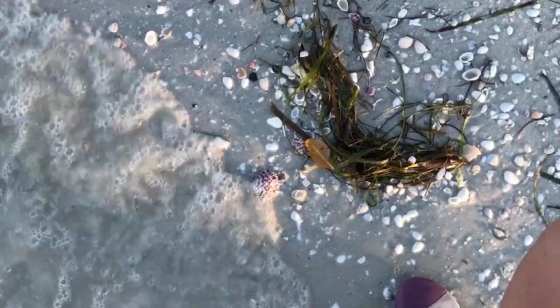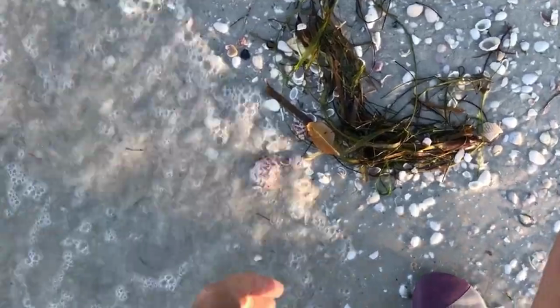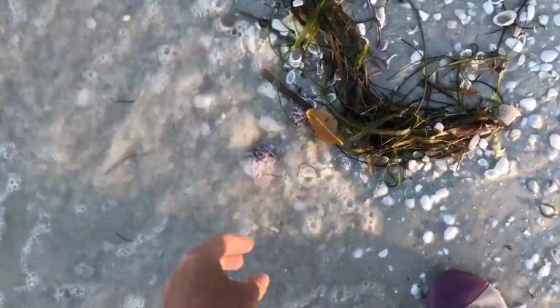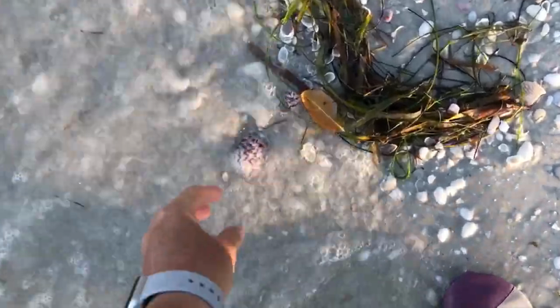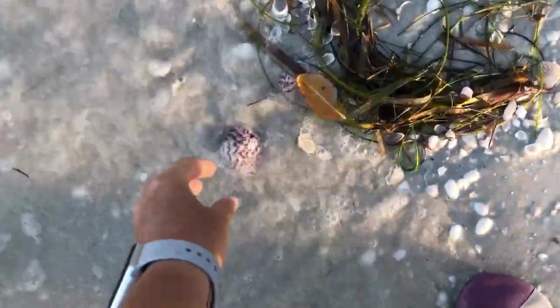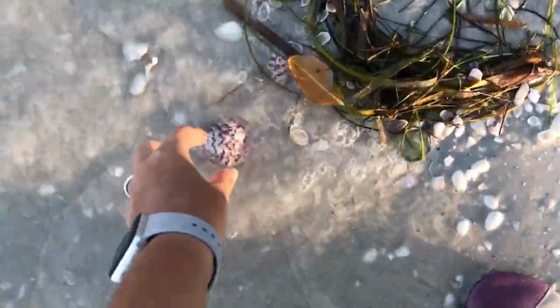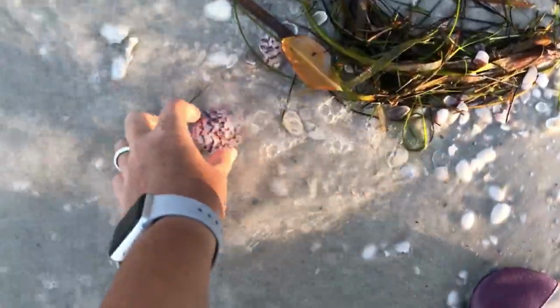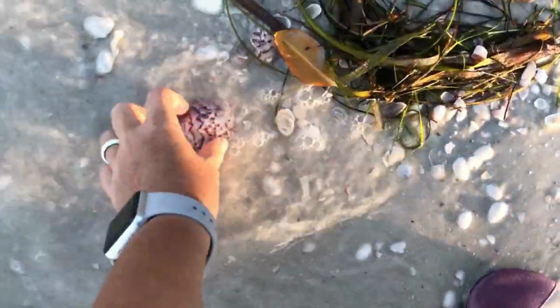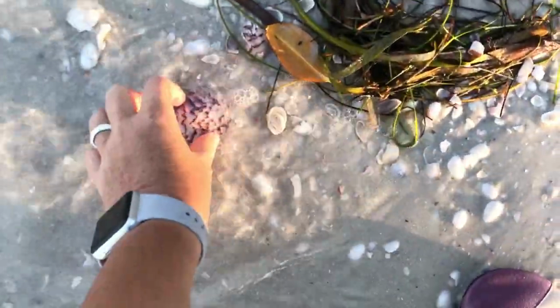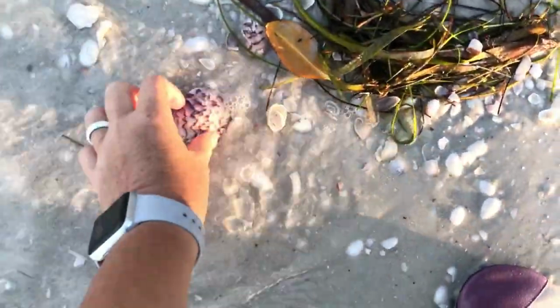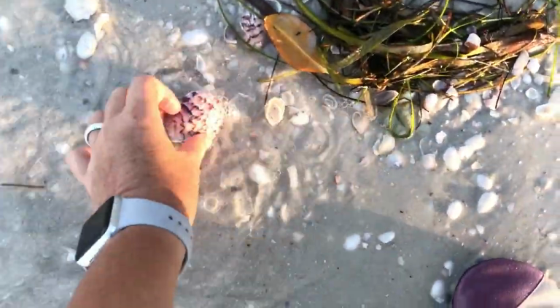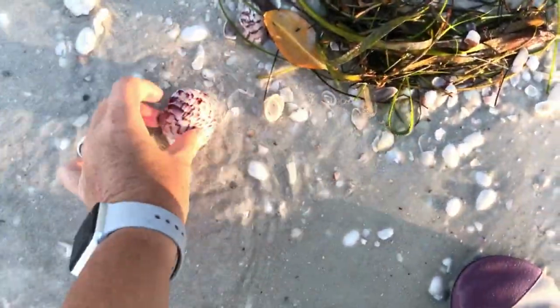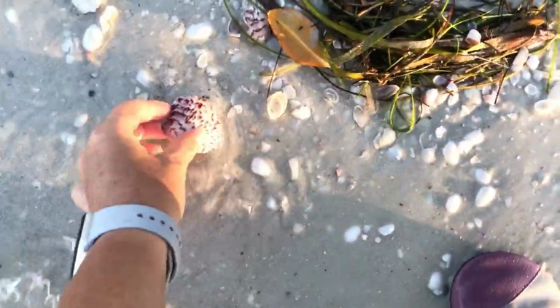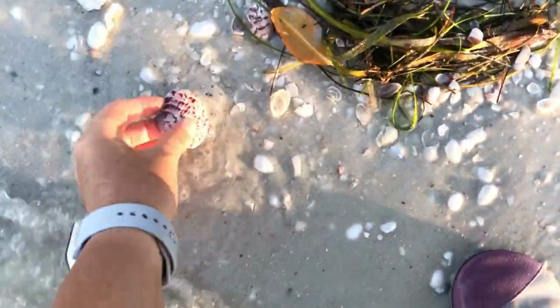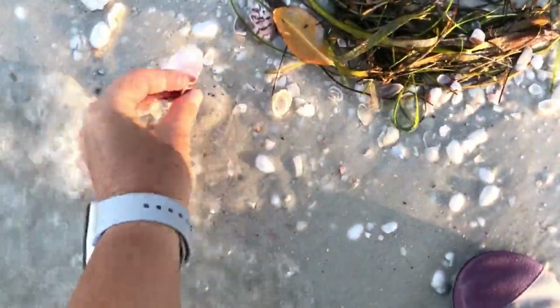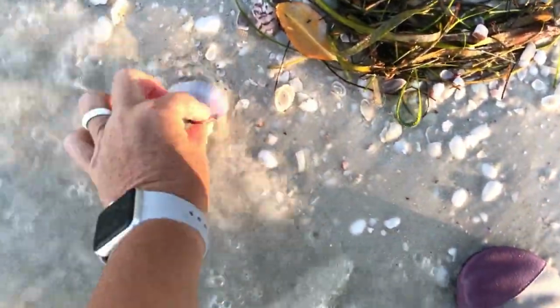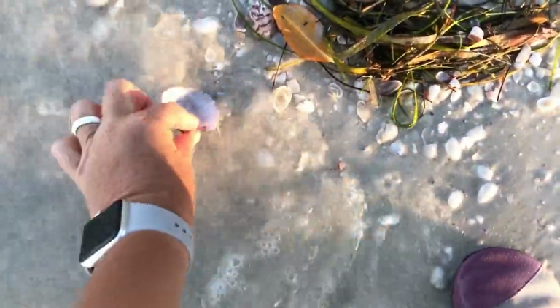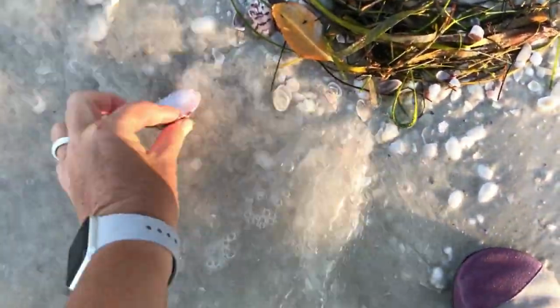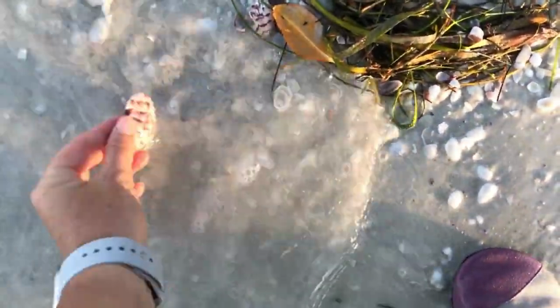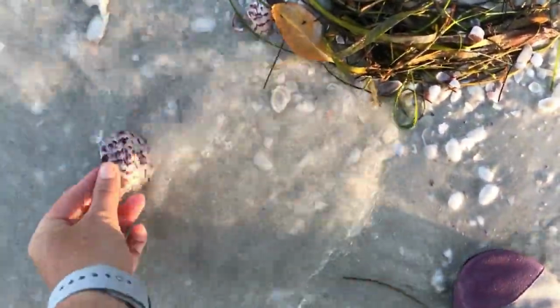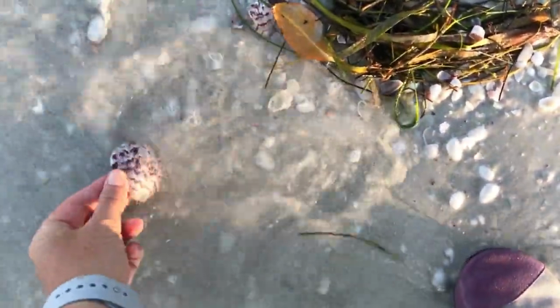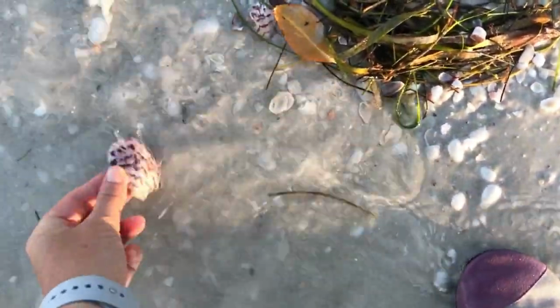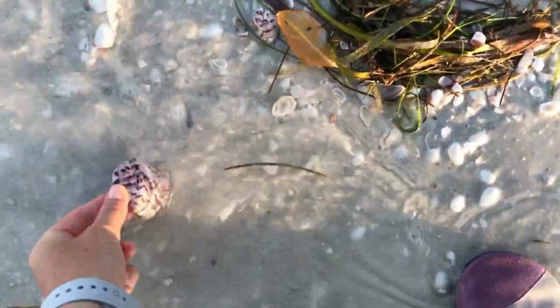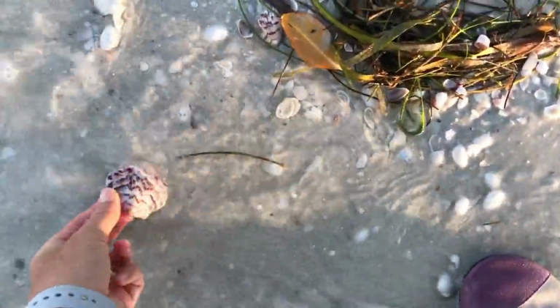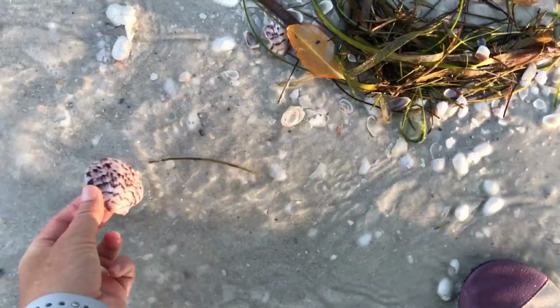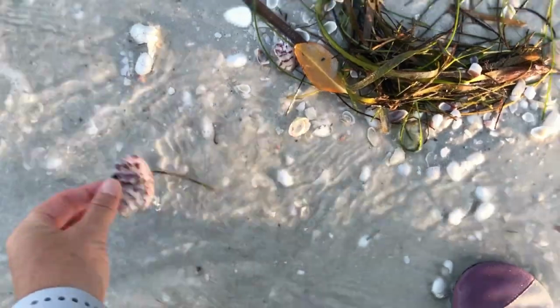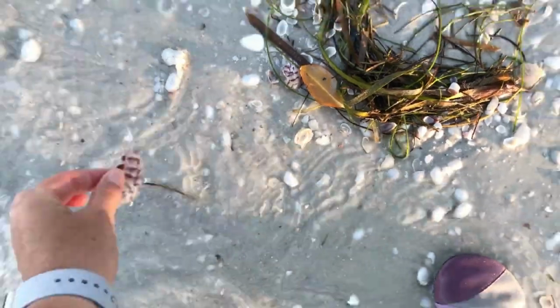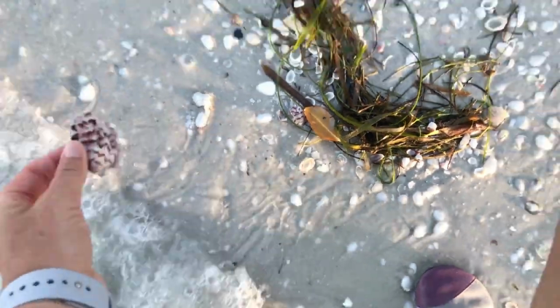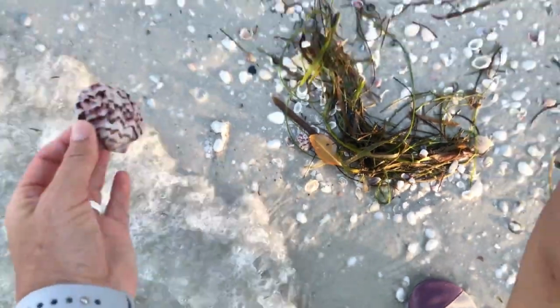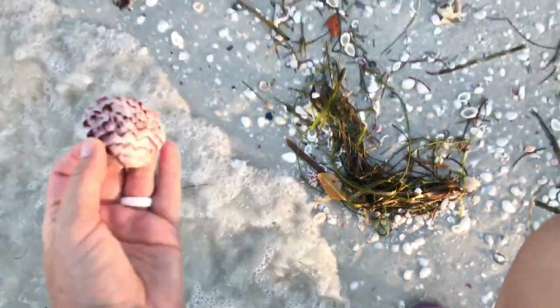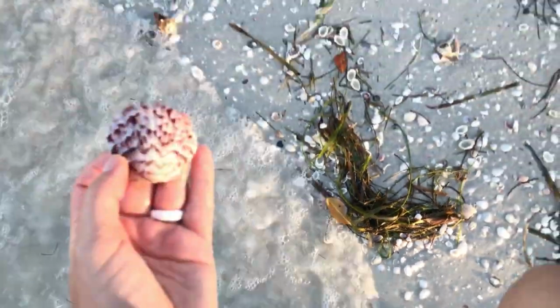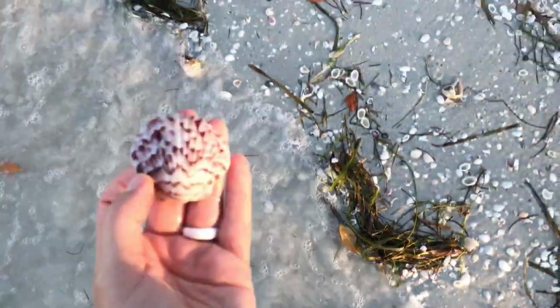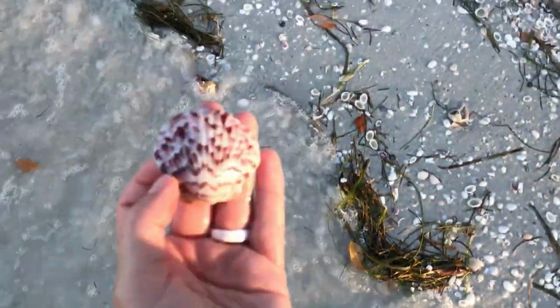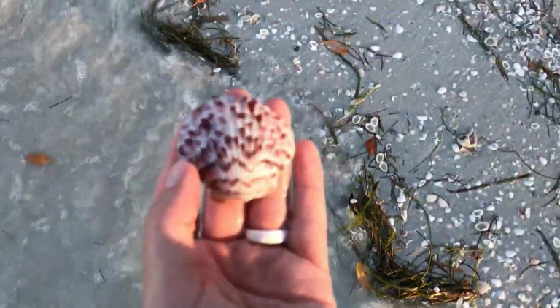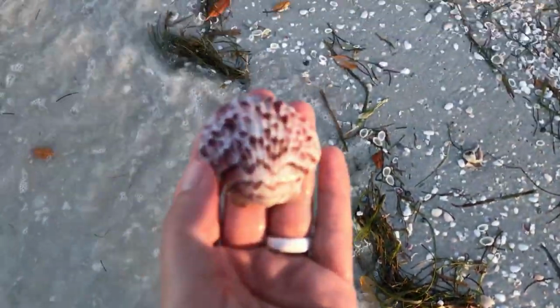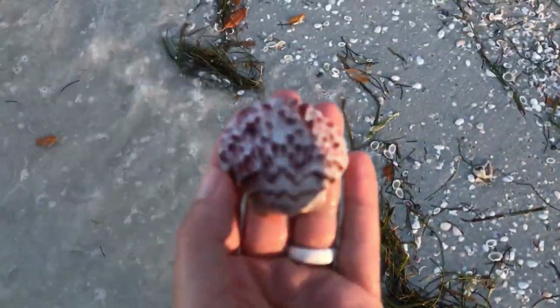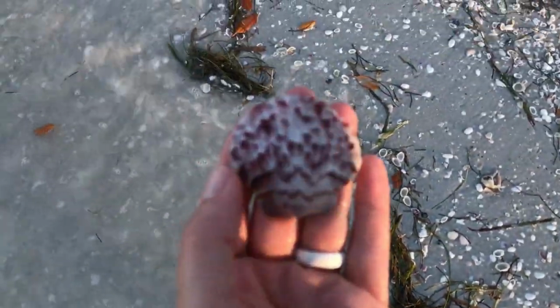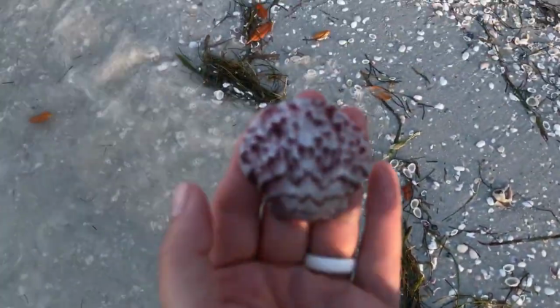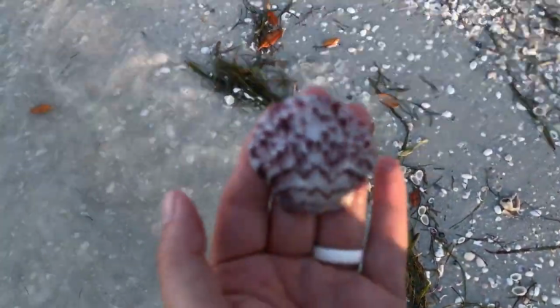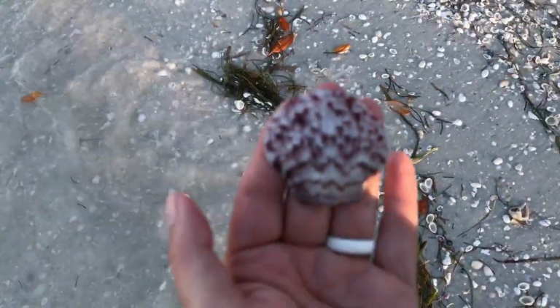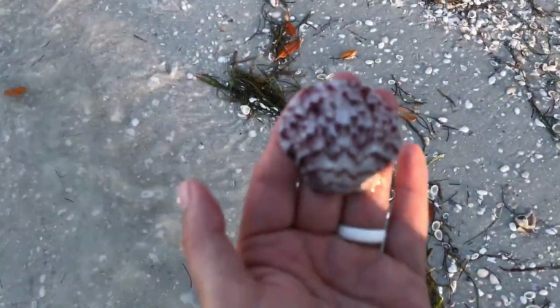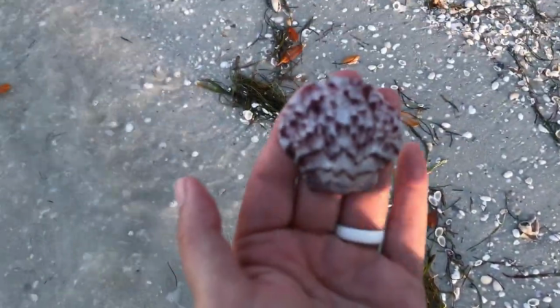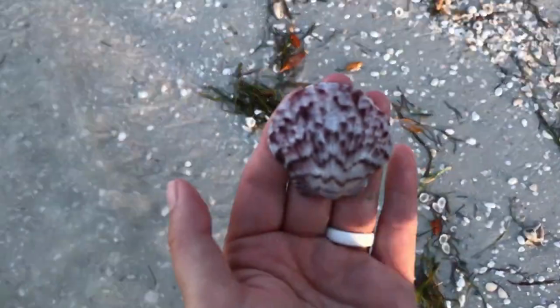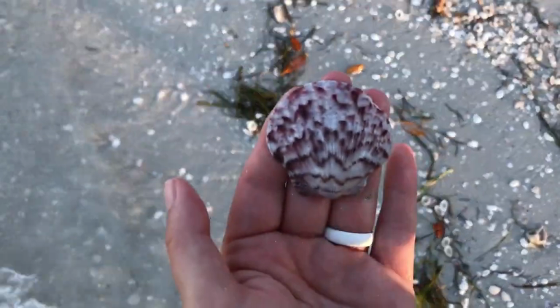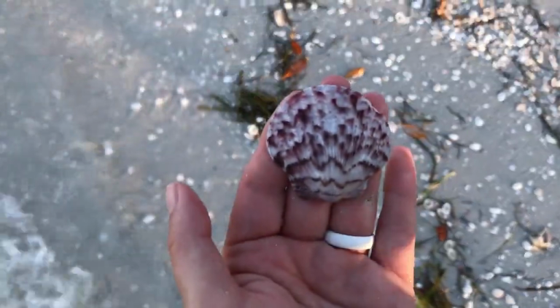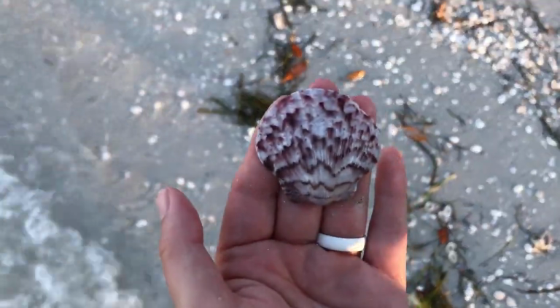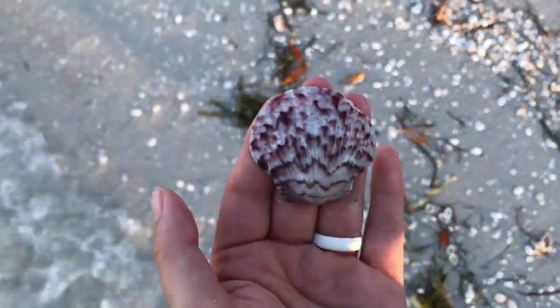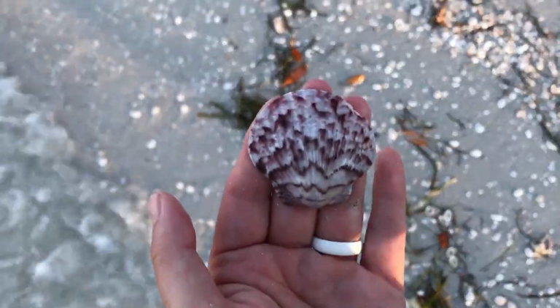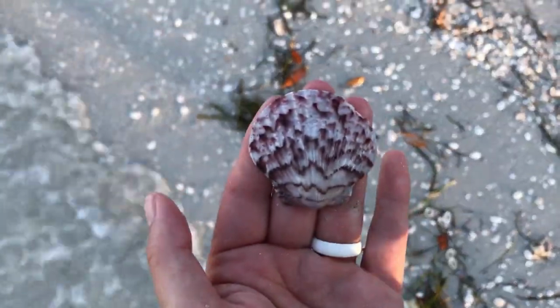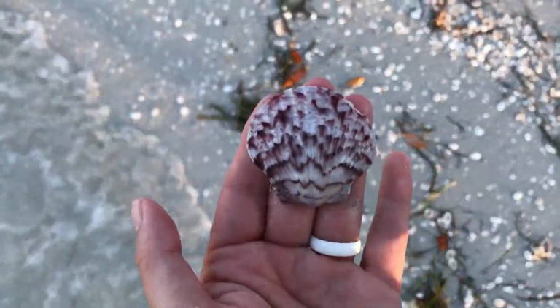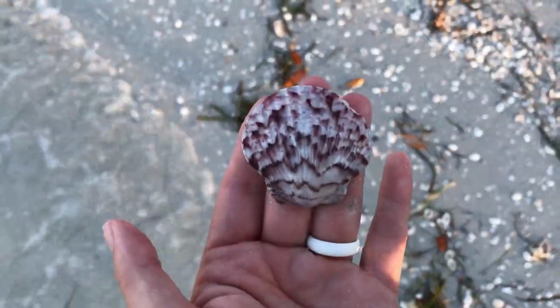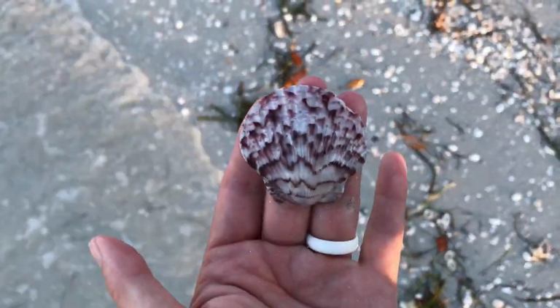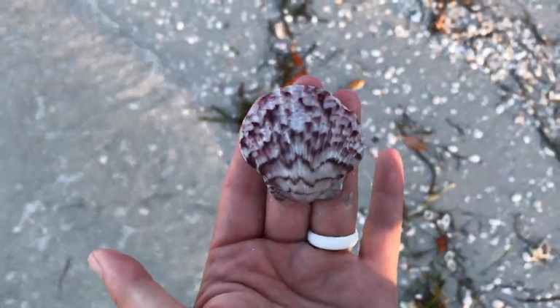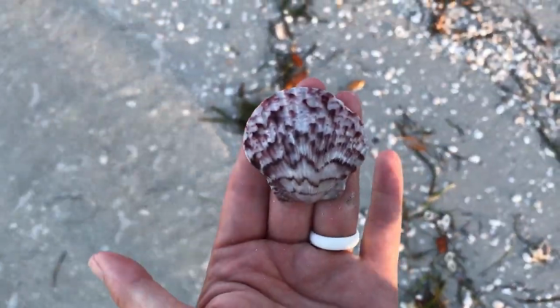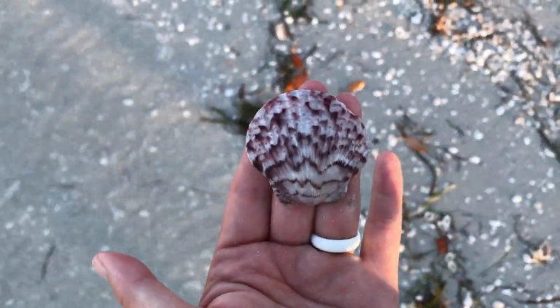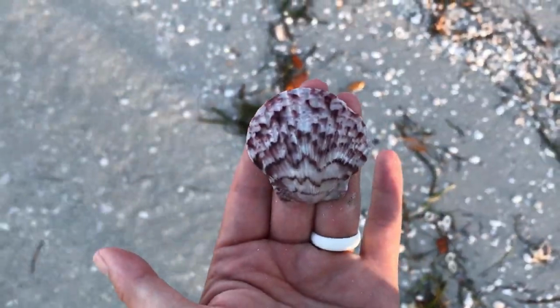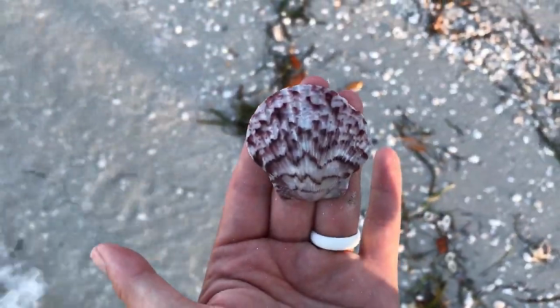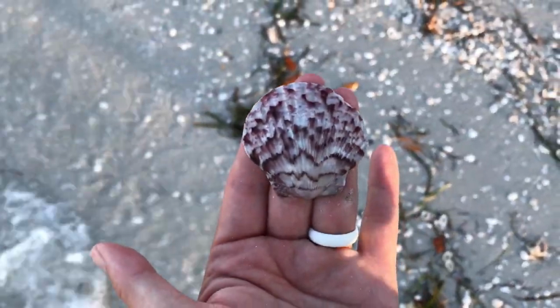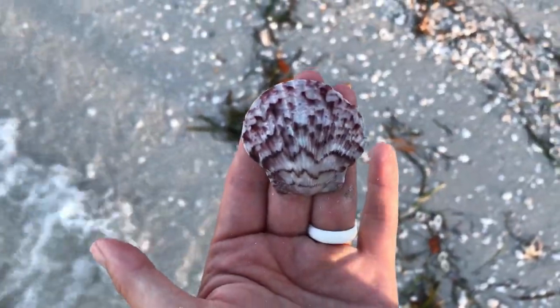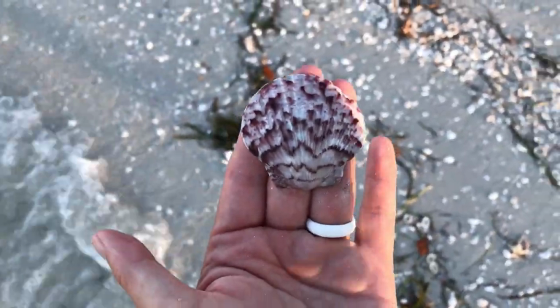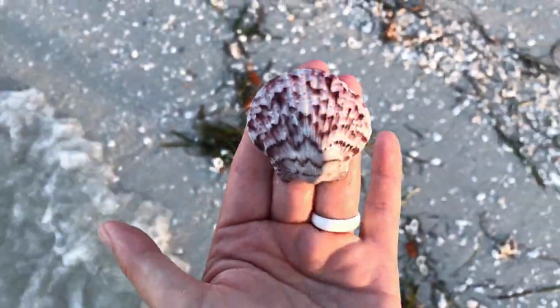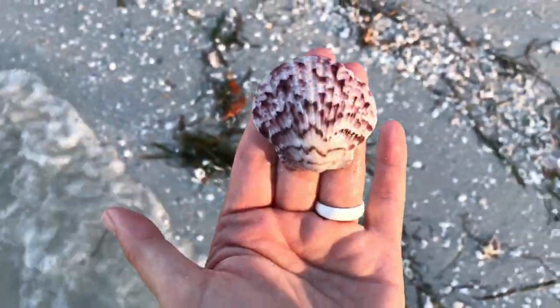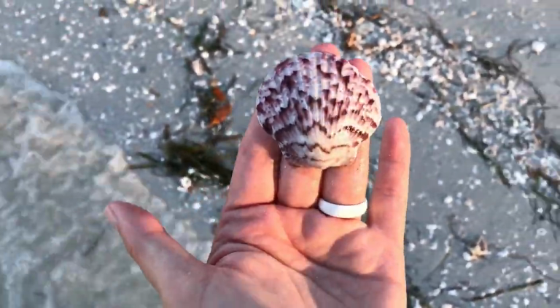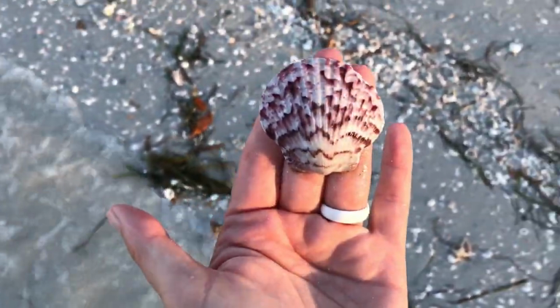Beautiful scallops. And the same thing with scallops — I mean, there's tons of scallops. But when you find one like this, that is just stunning!